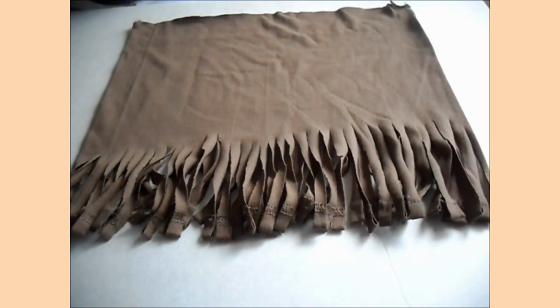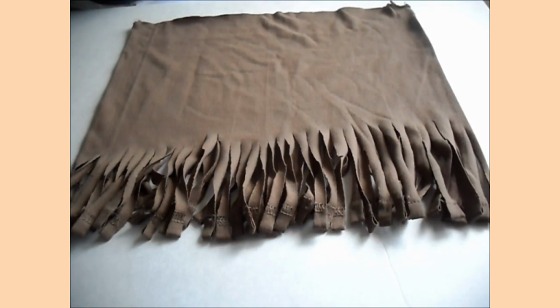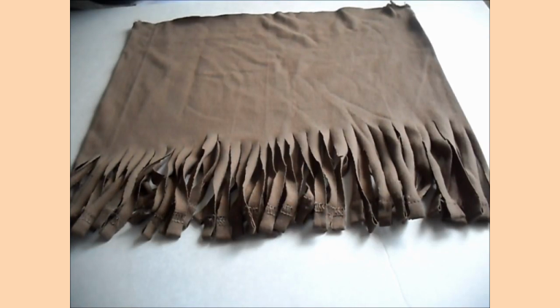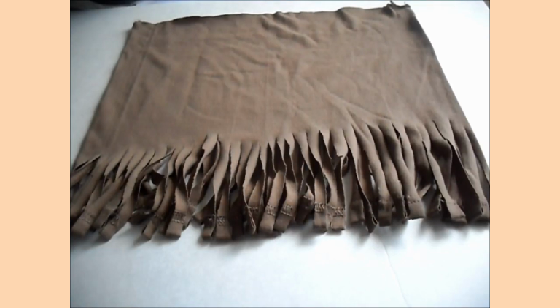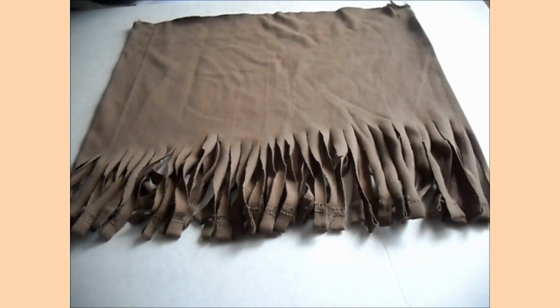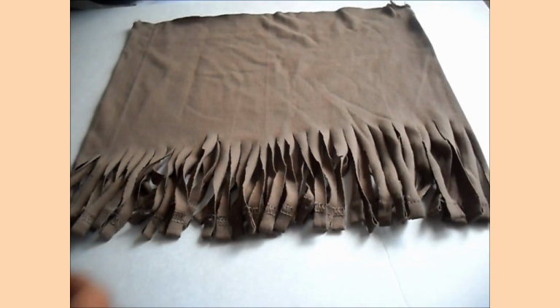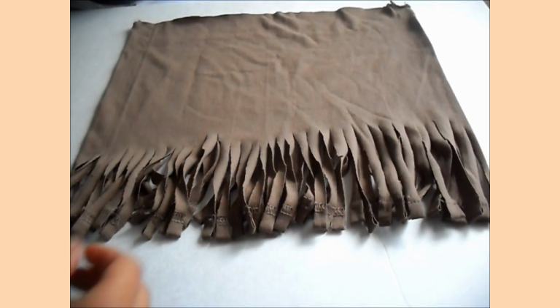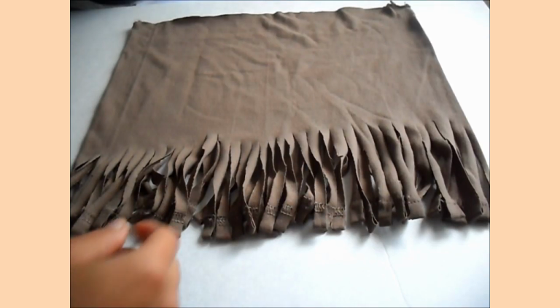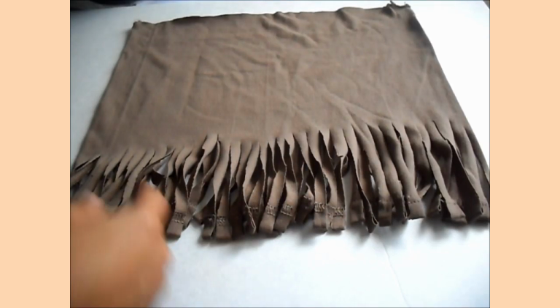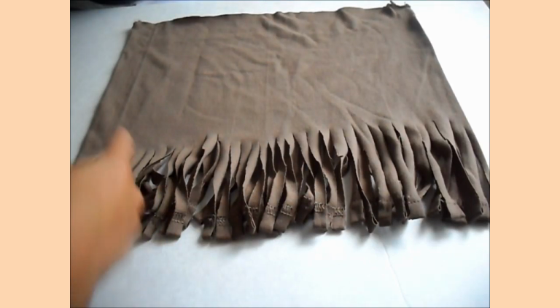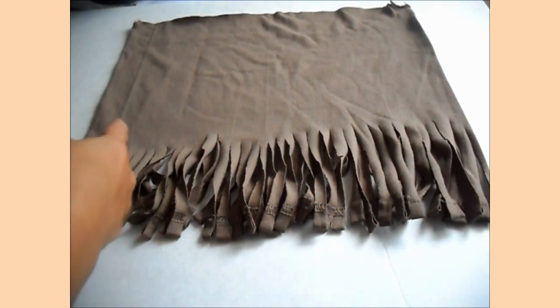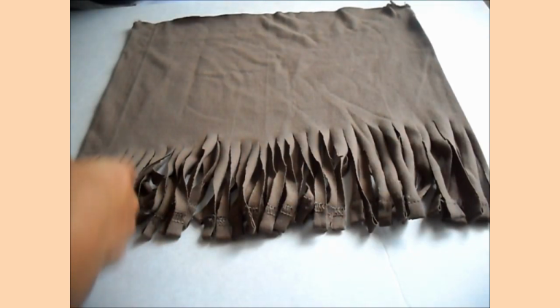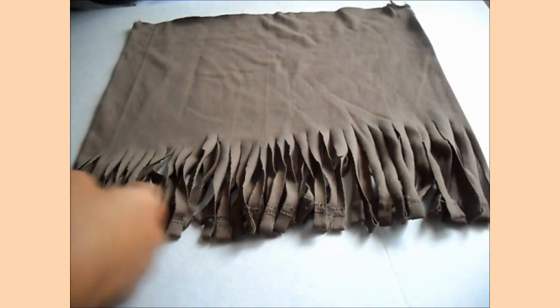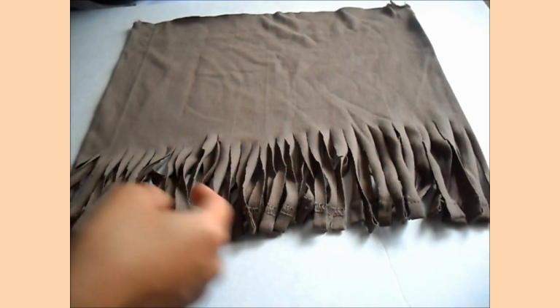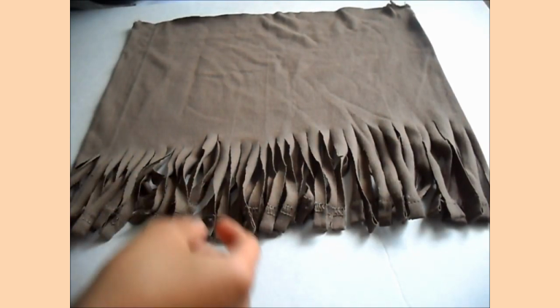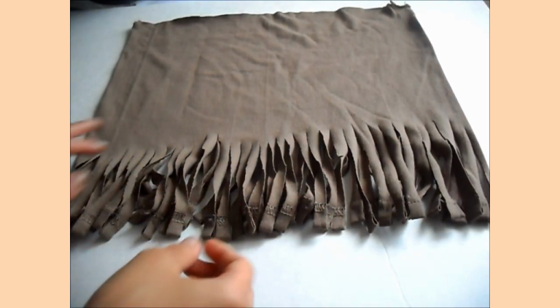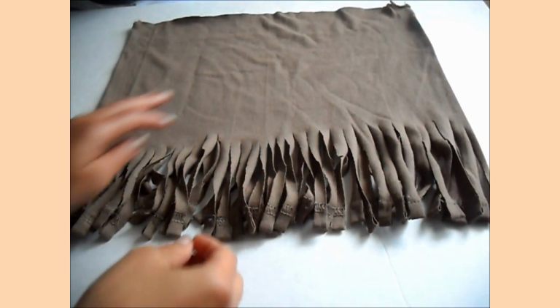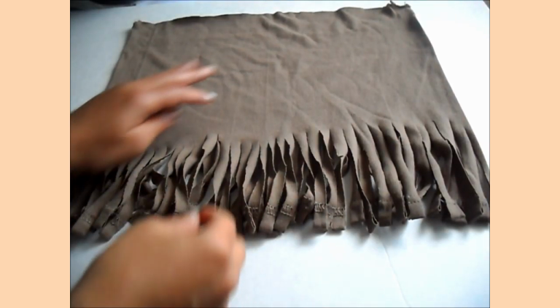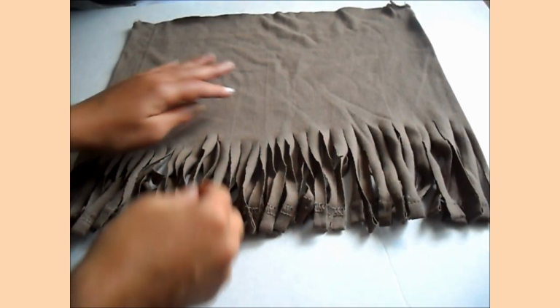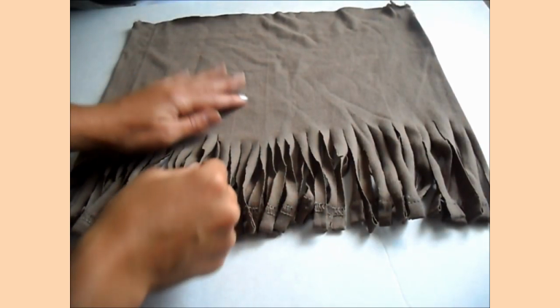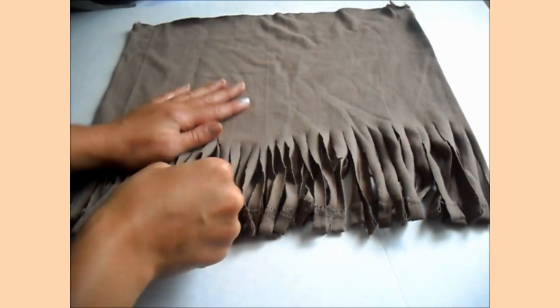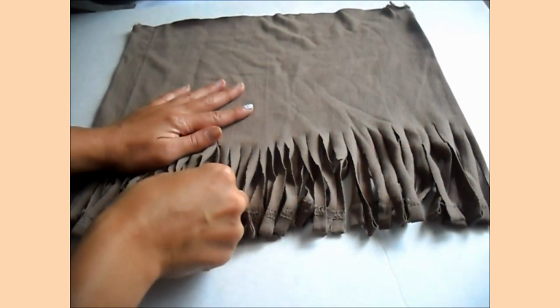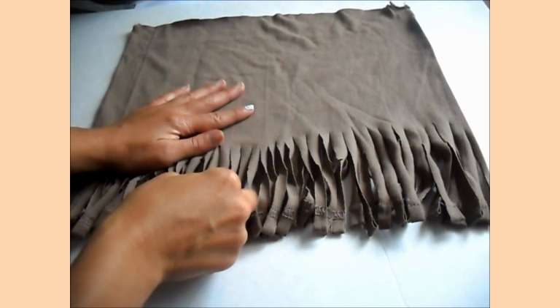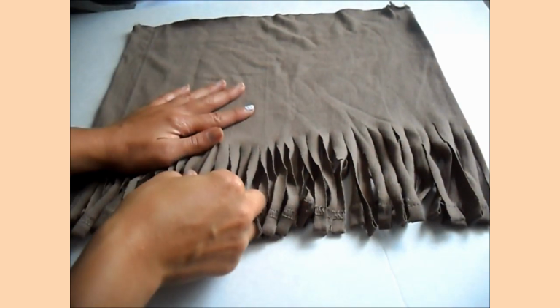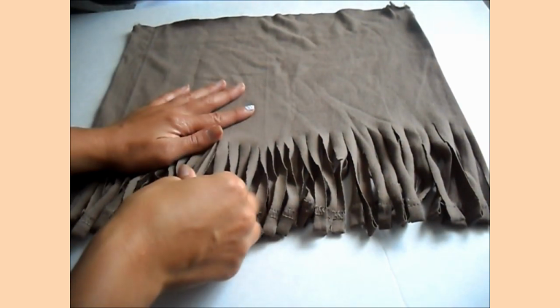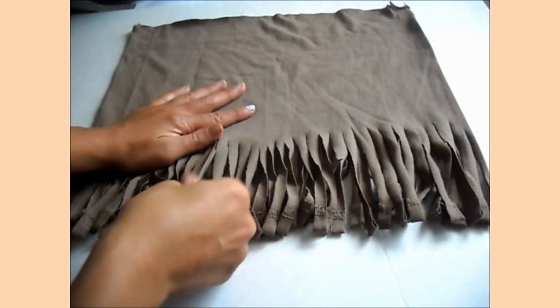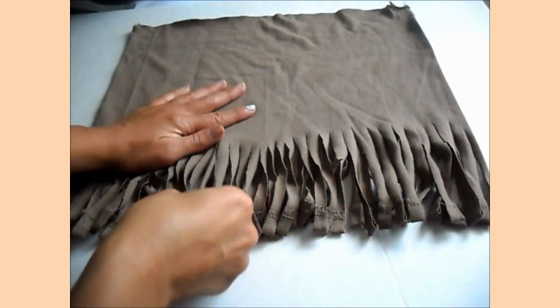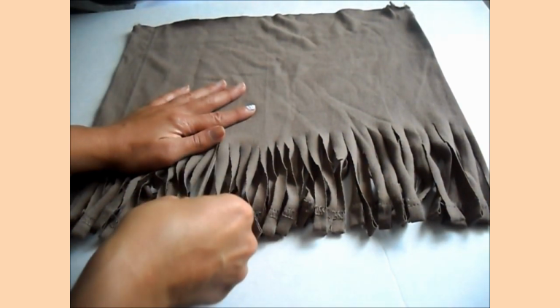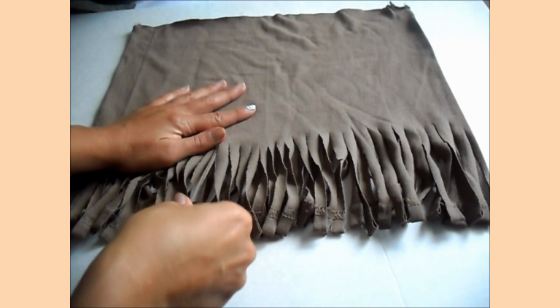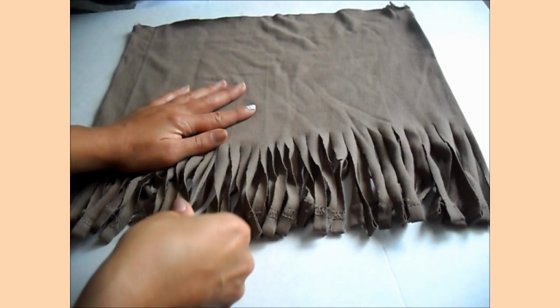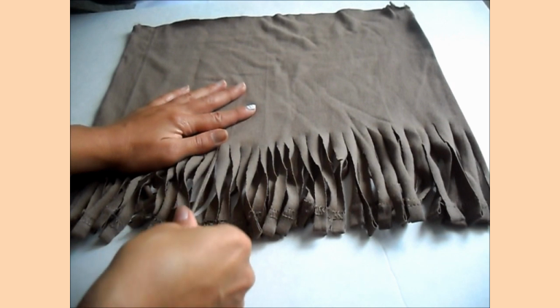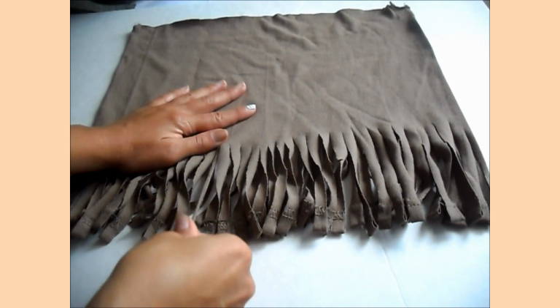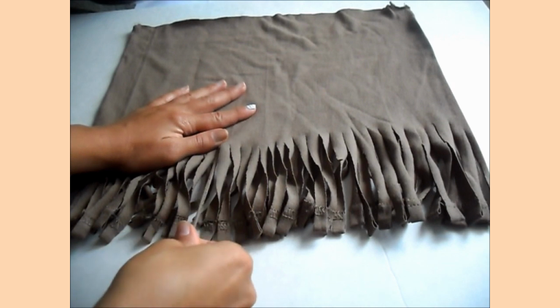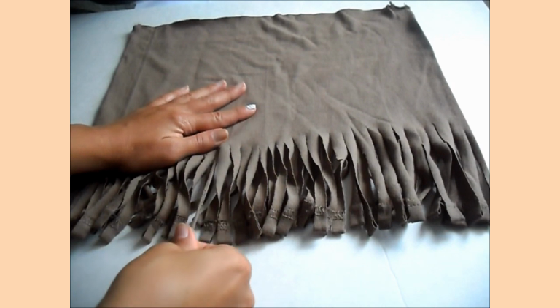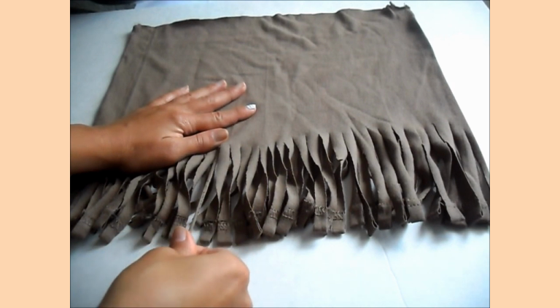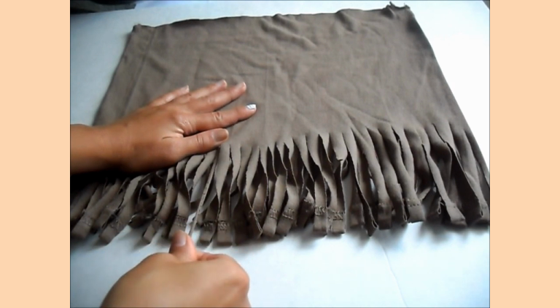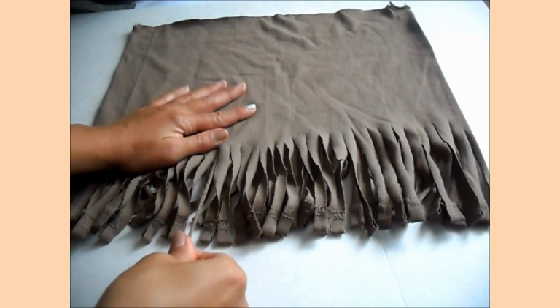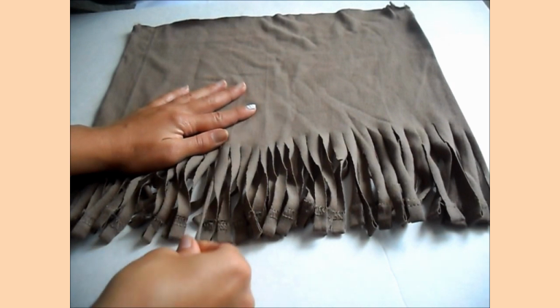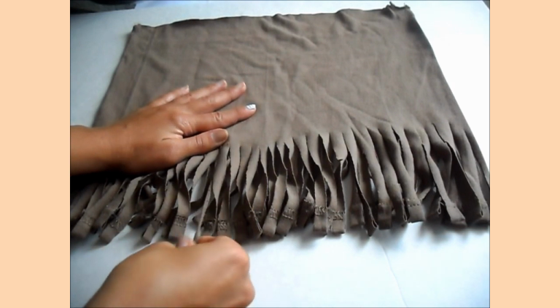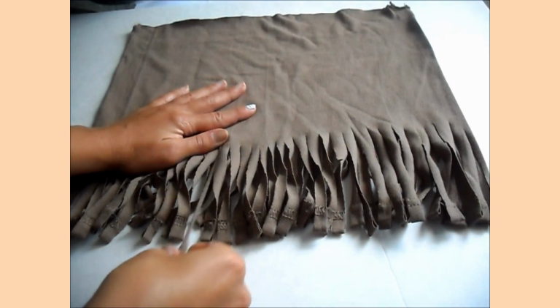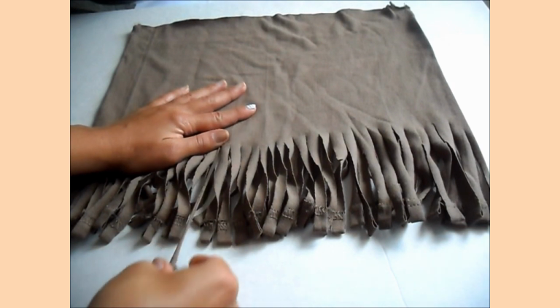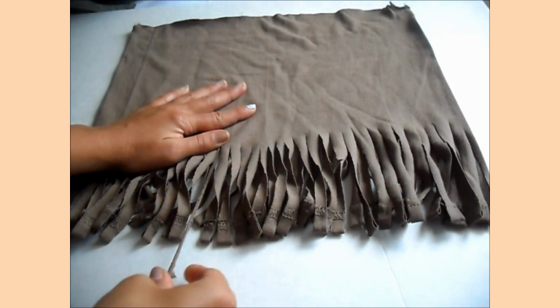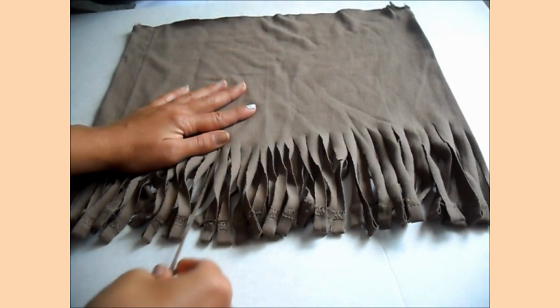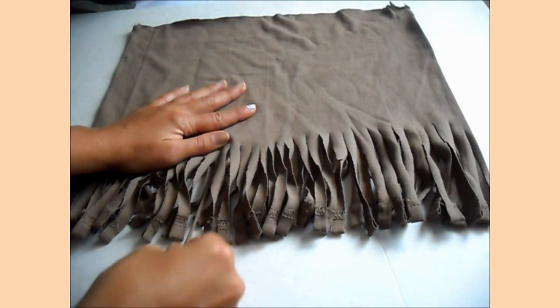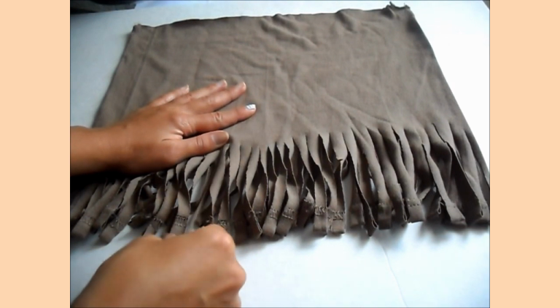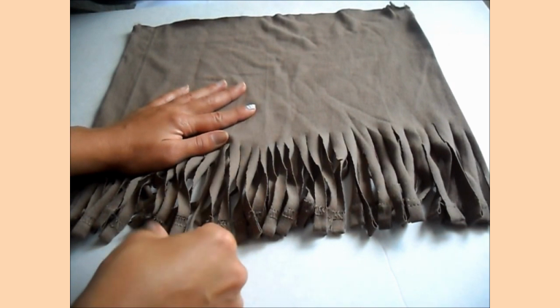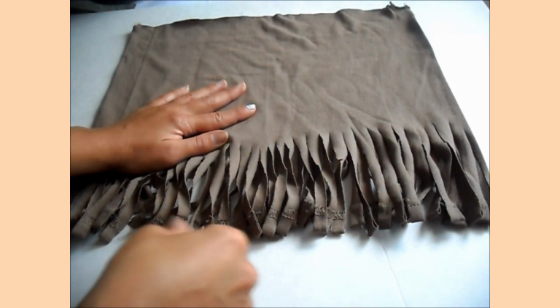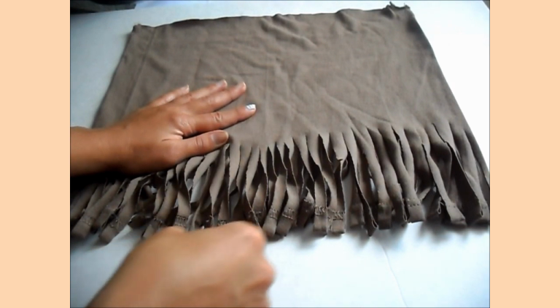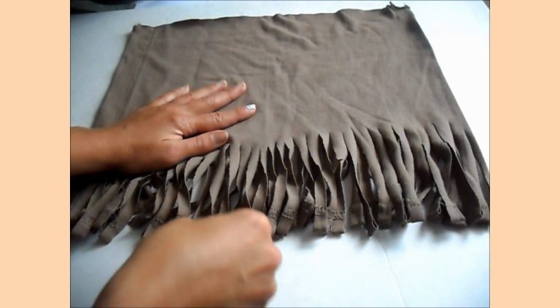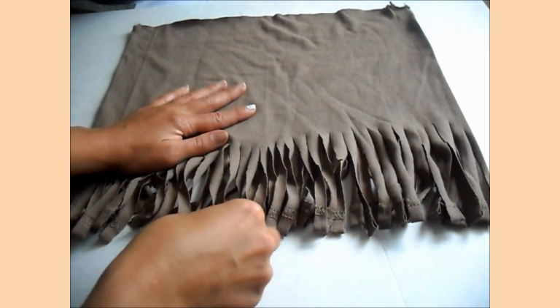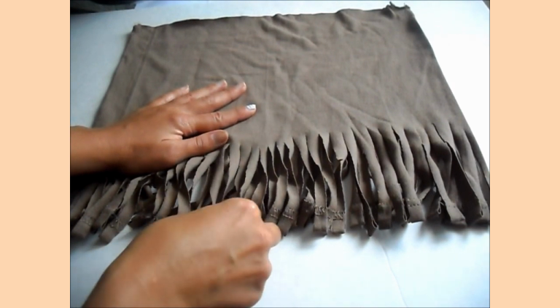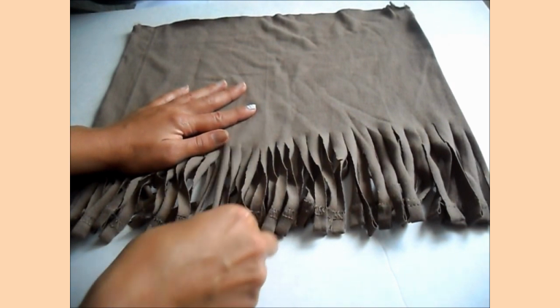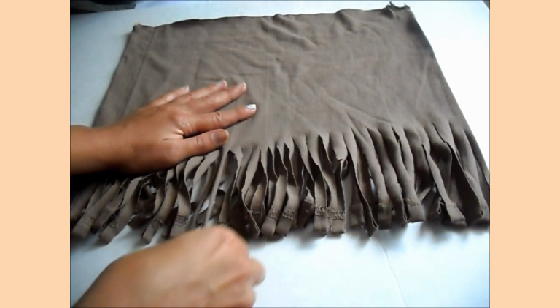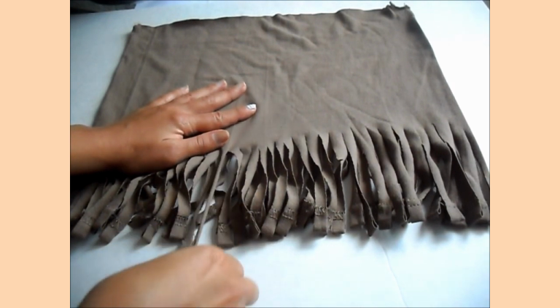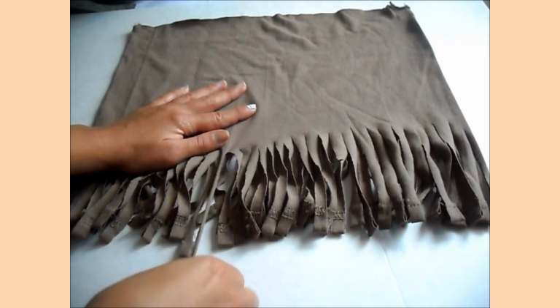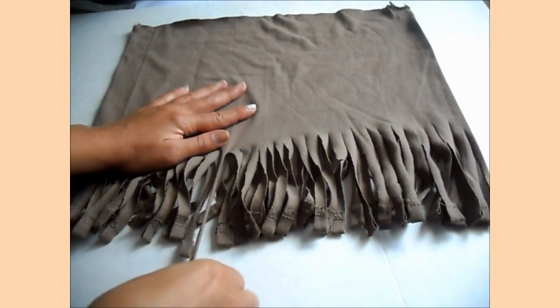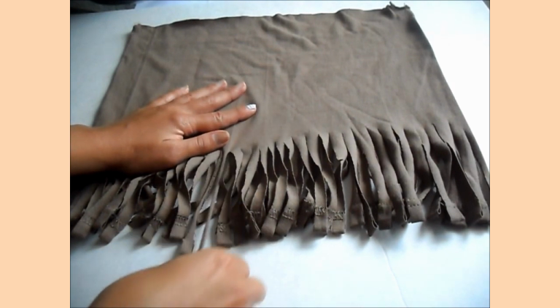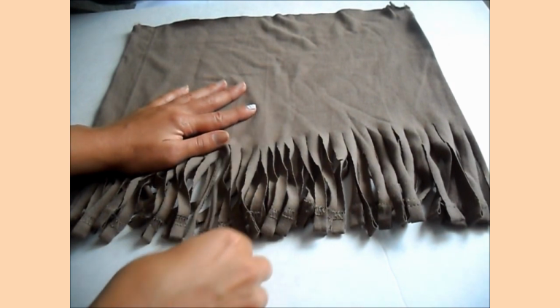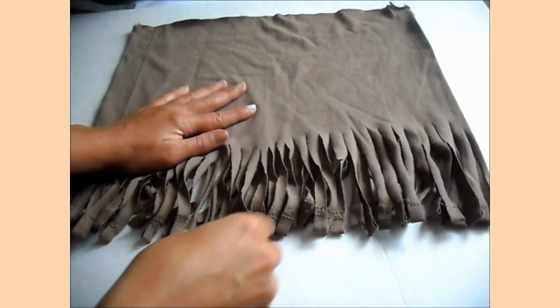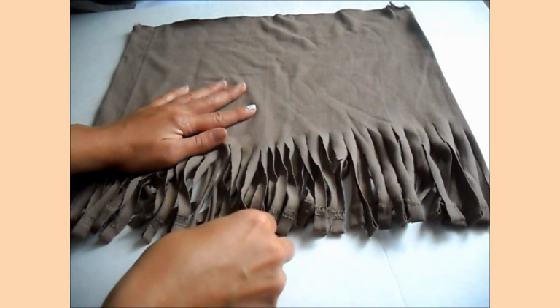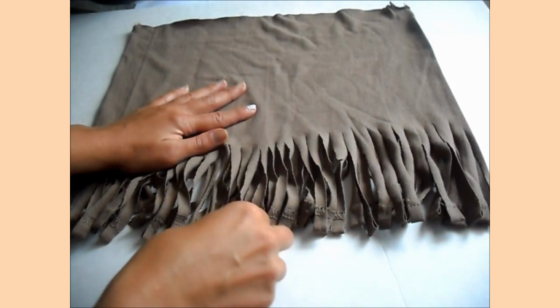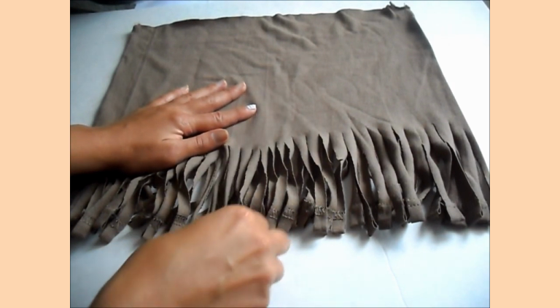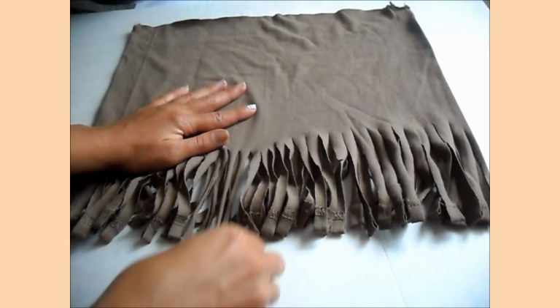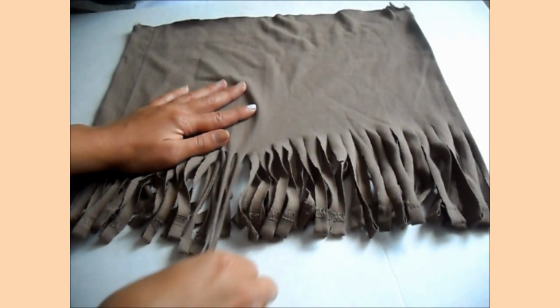Now that I've gone and made all my slices, all I'm going to do is just pull on each one of these.